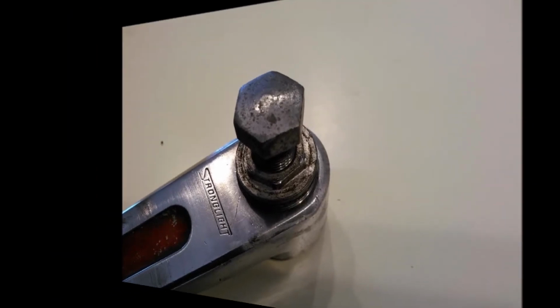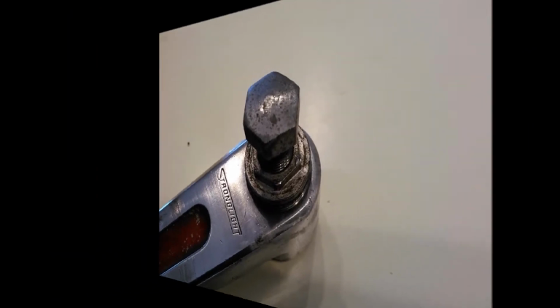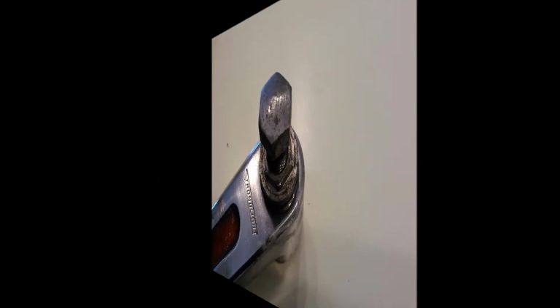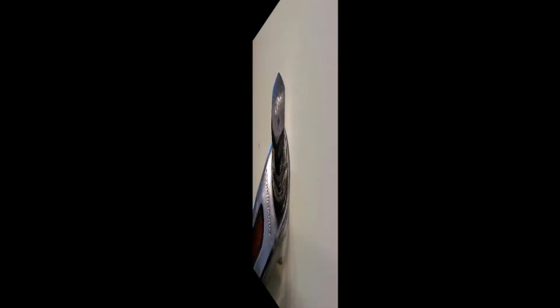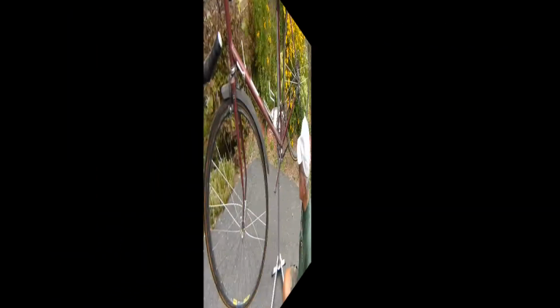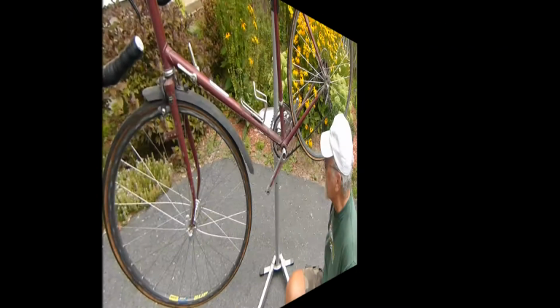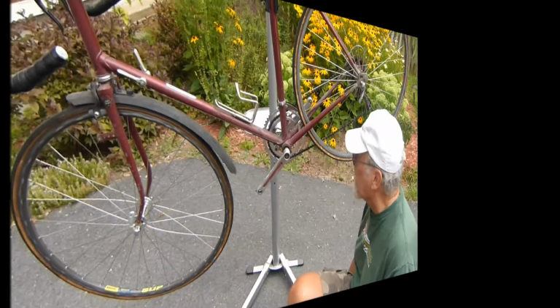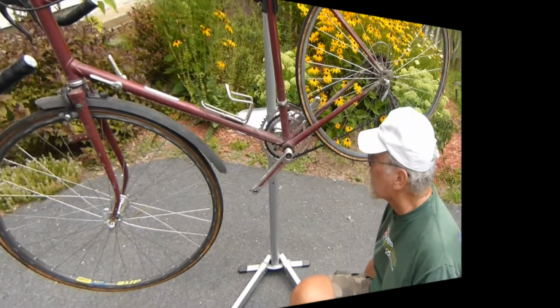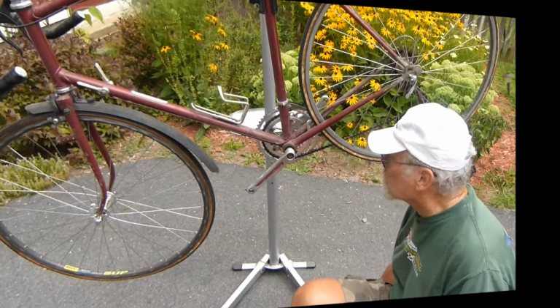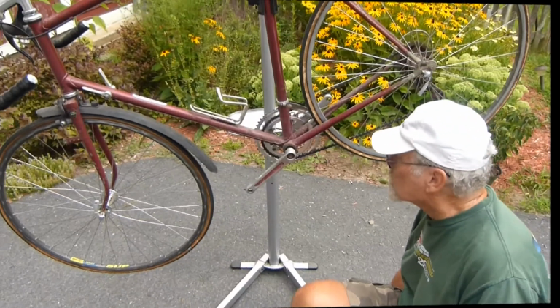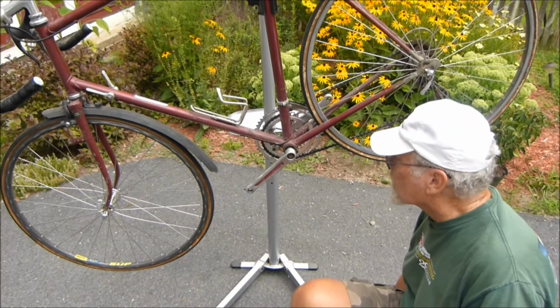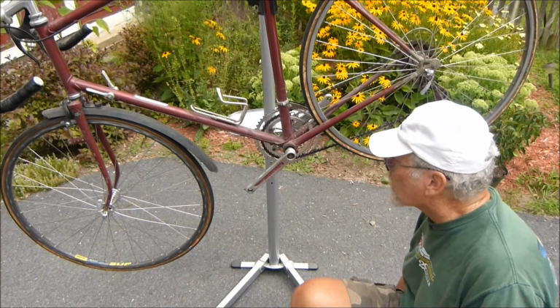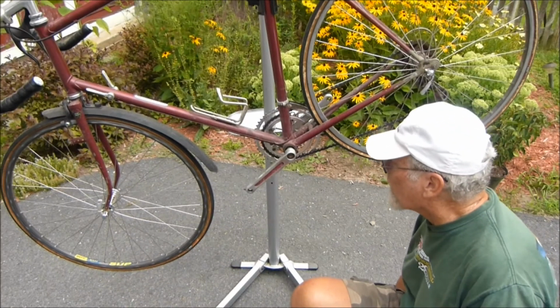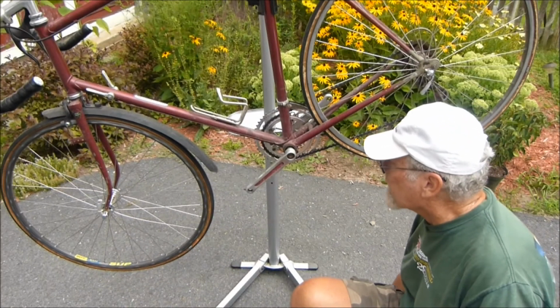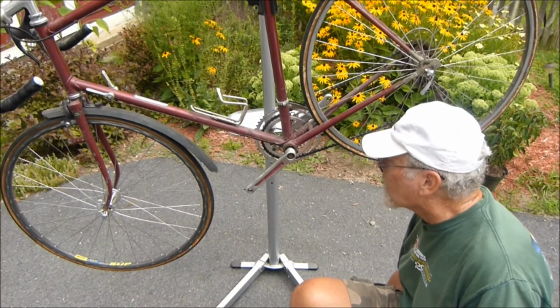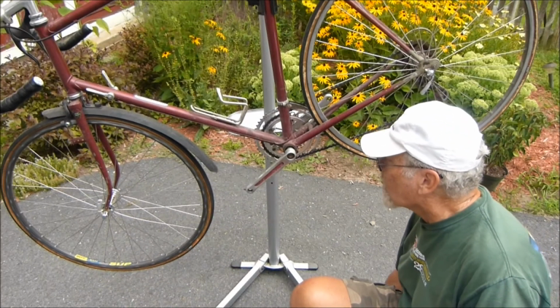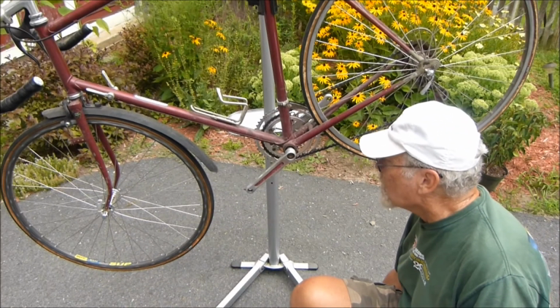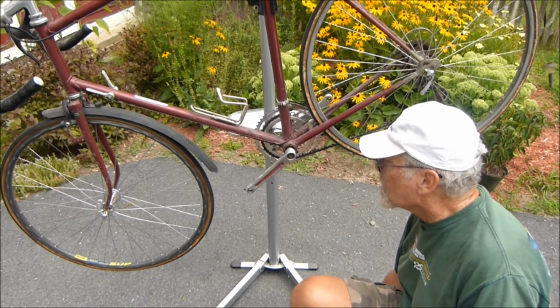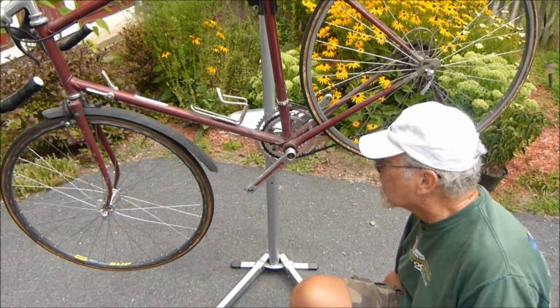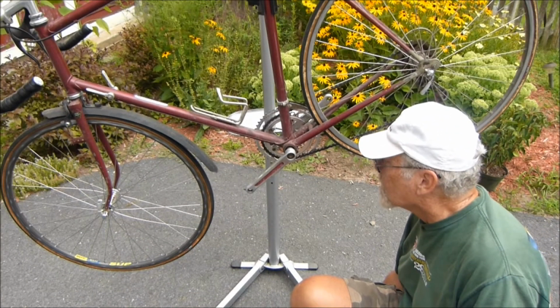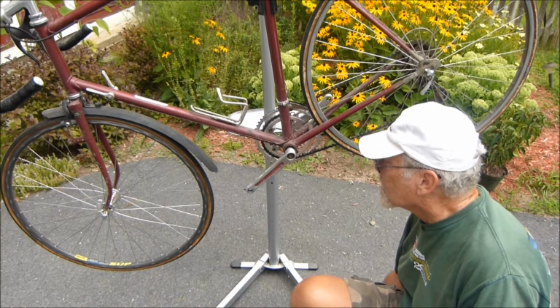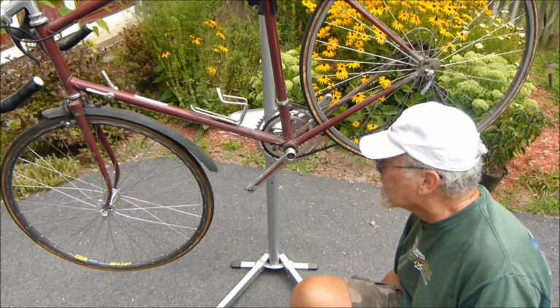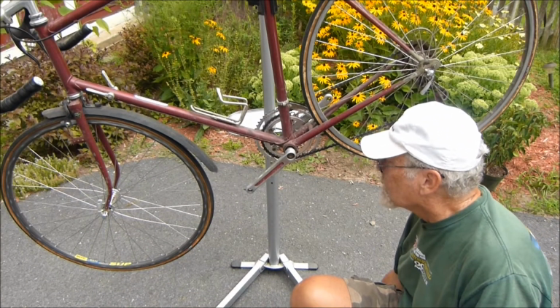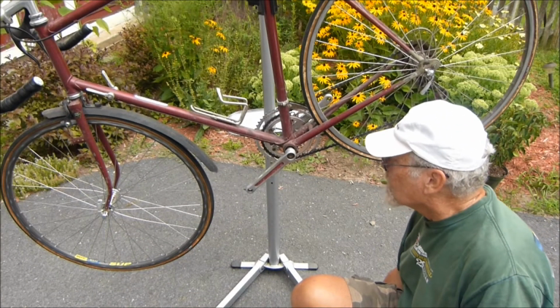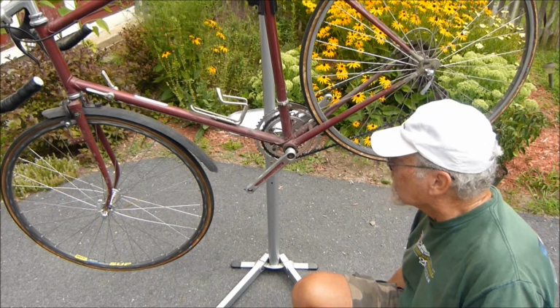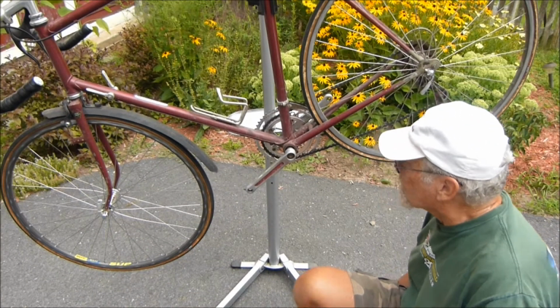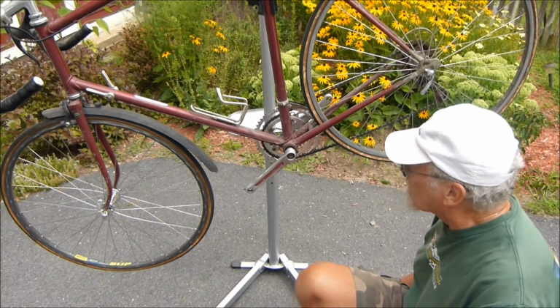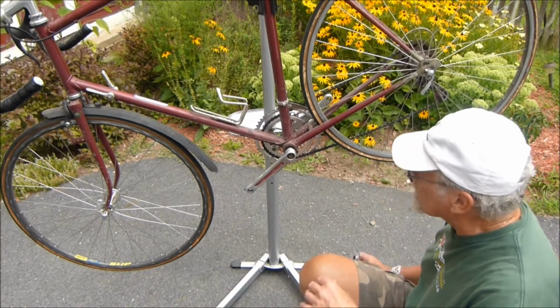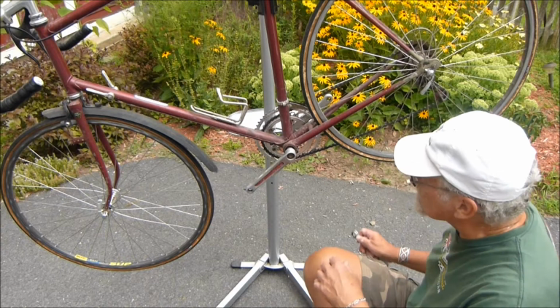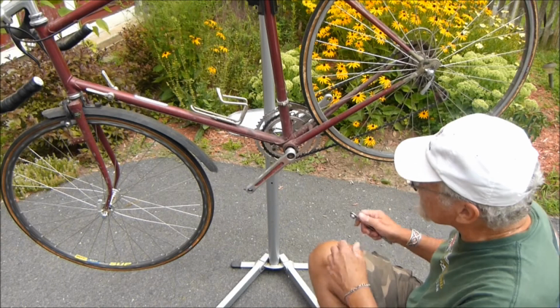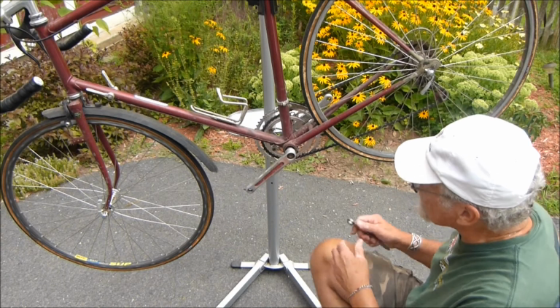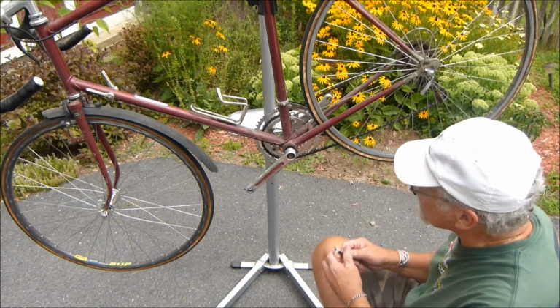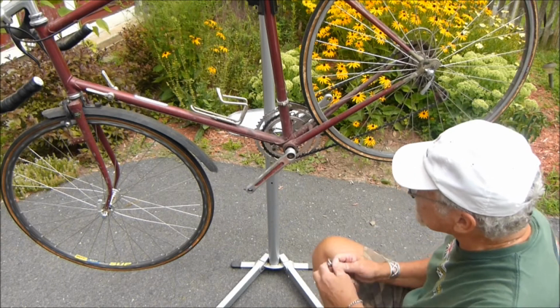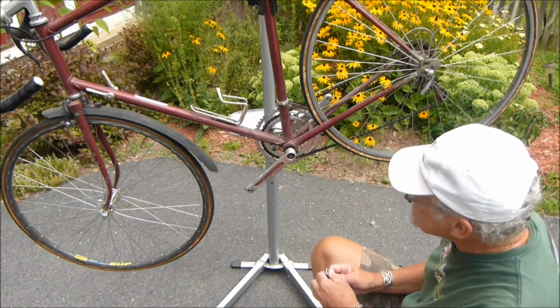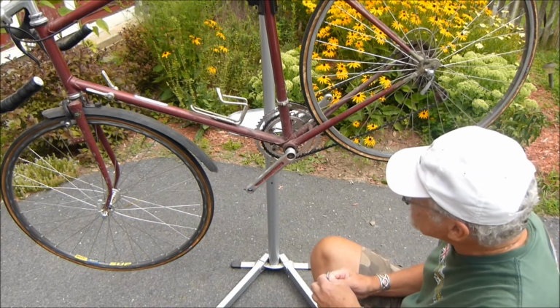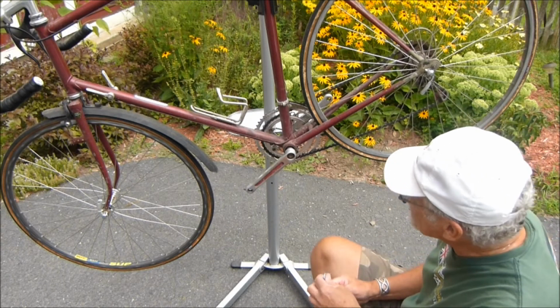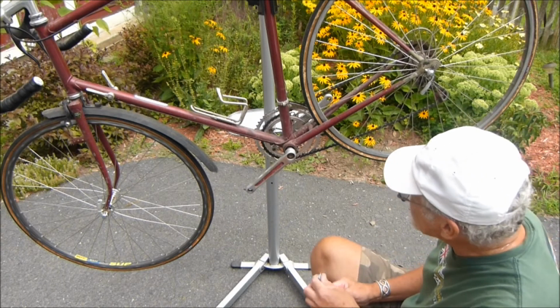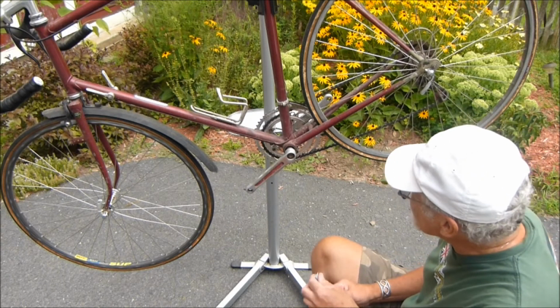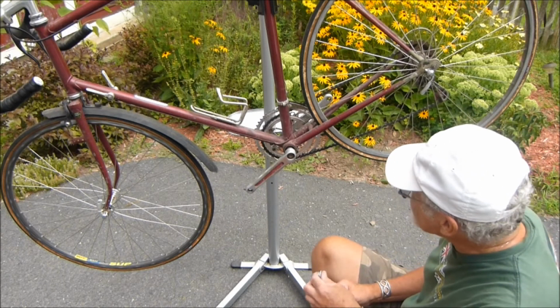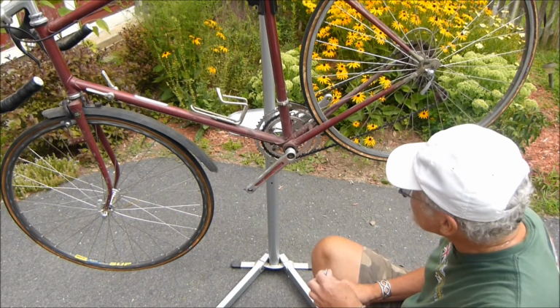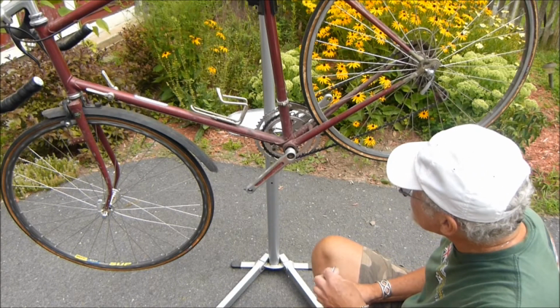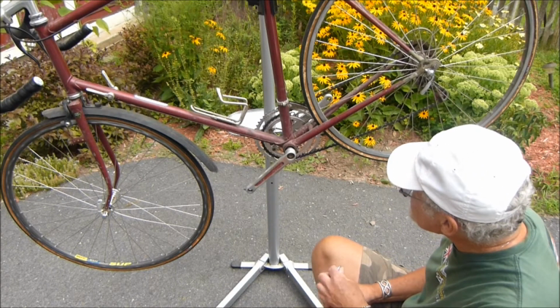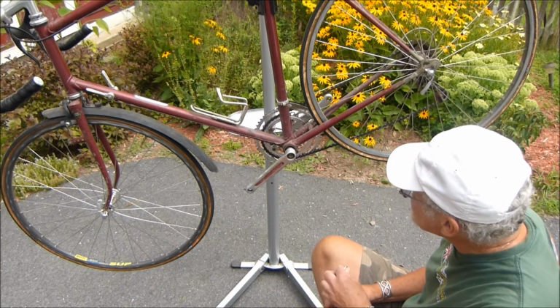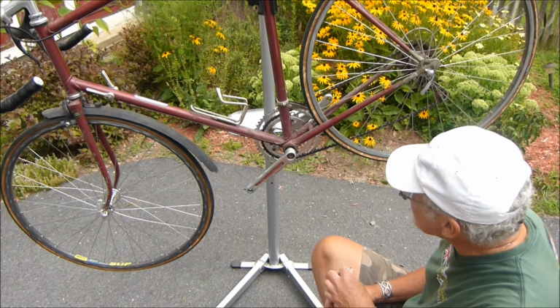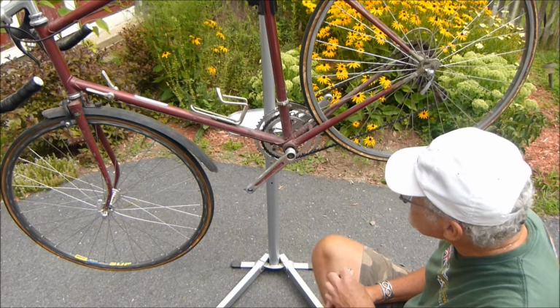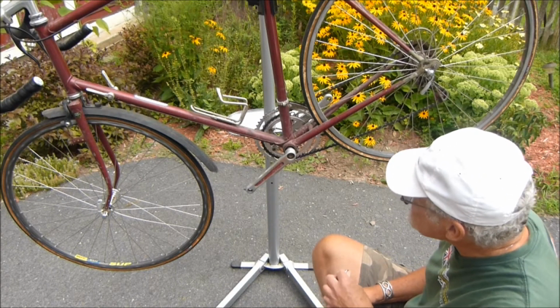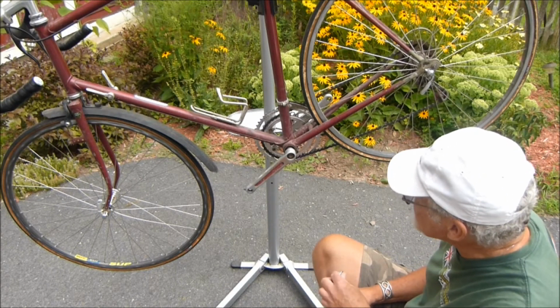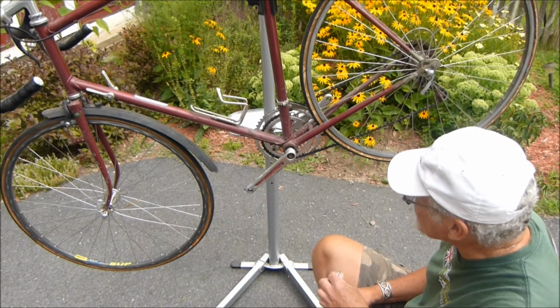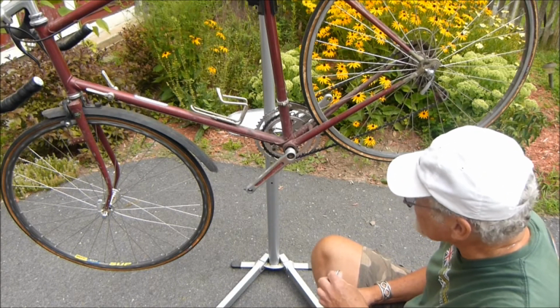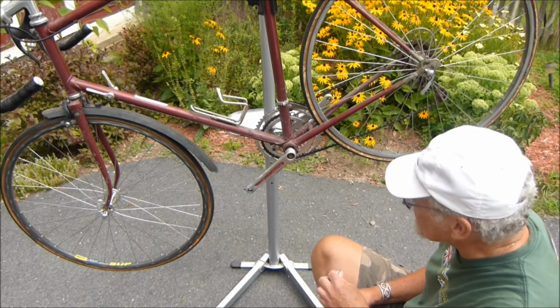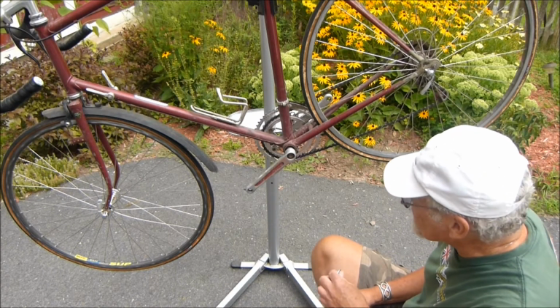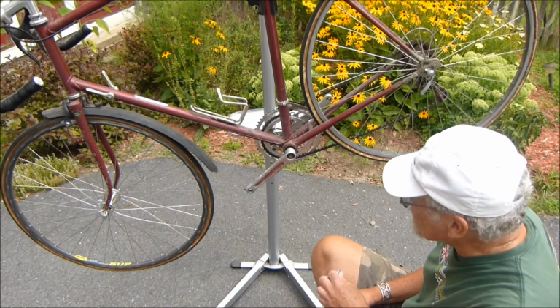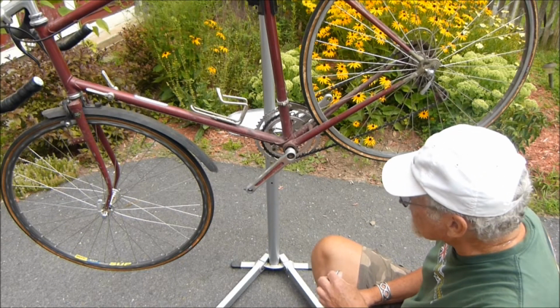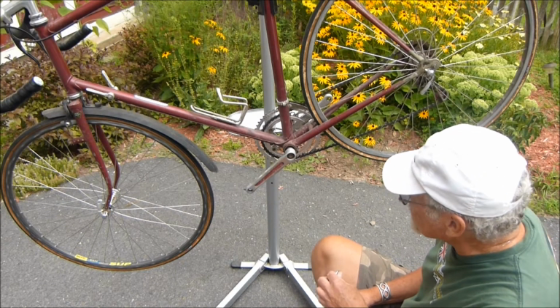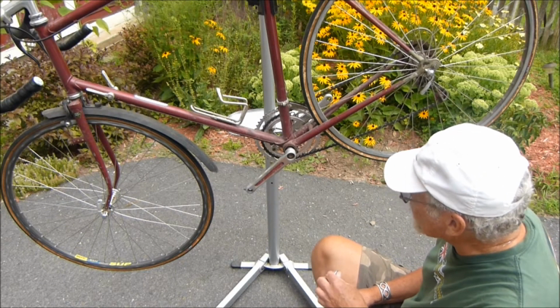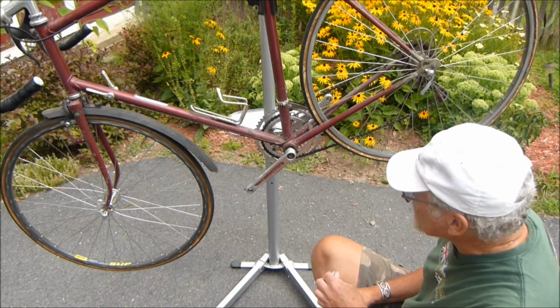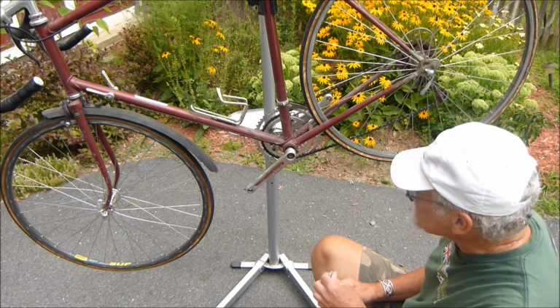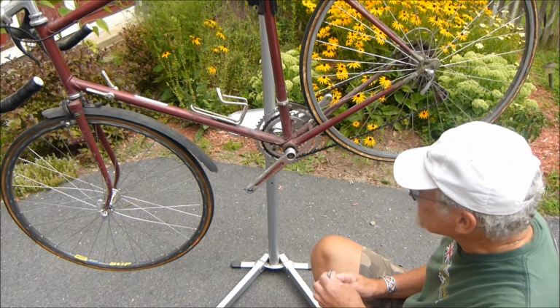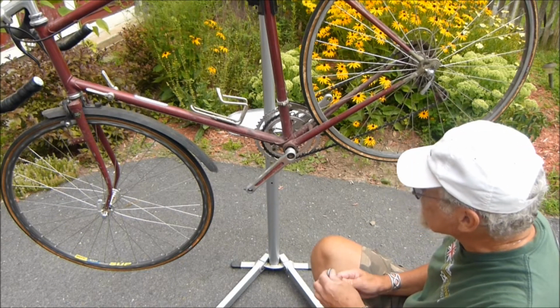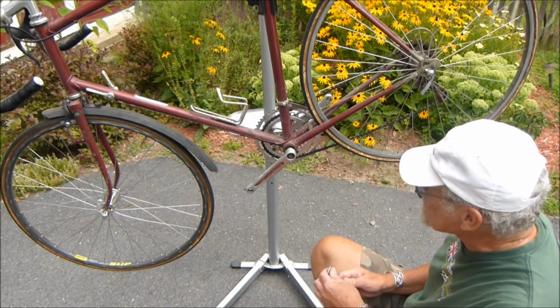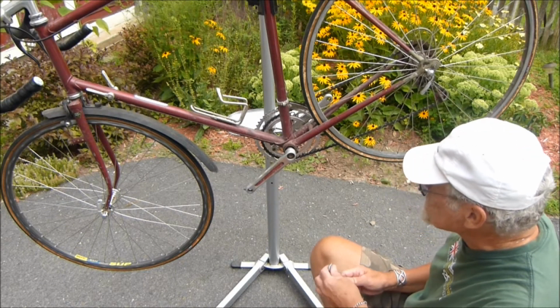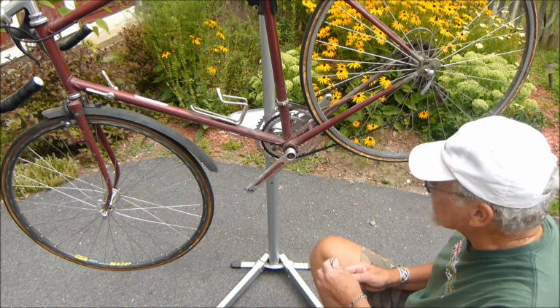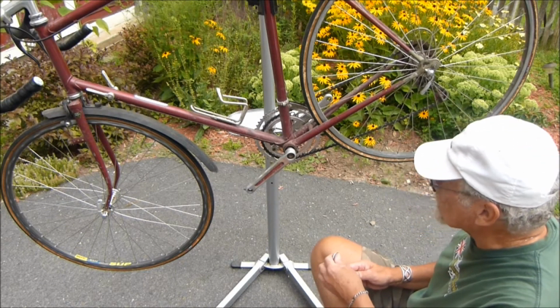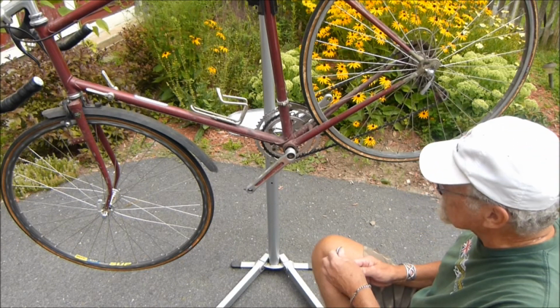I'm going to show you how to remove a crank arm on an old school bike. This bike is about 42 years old.